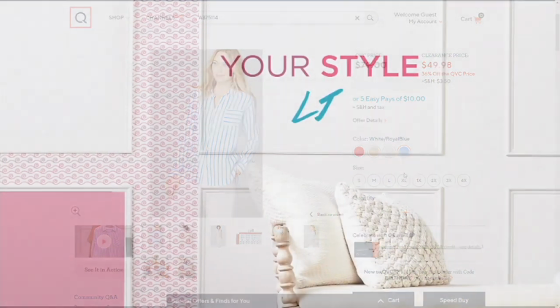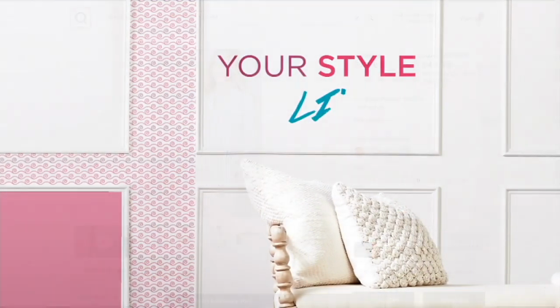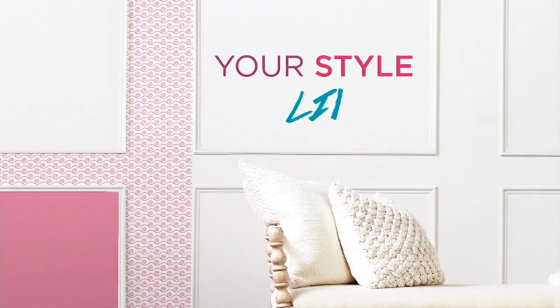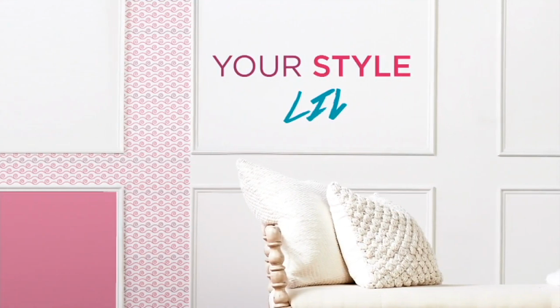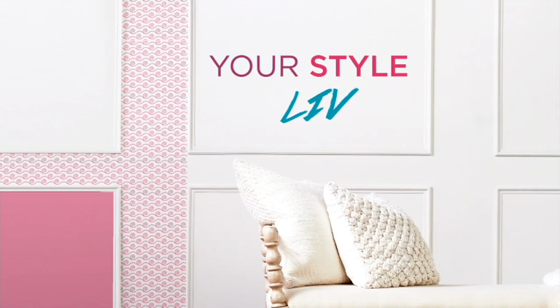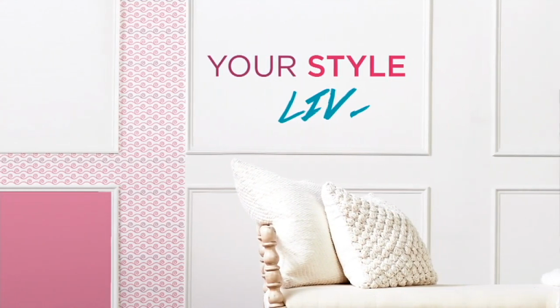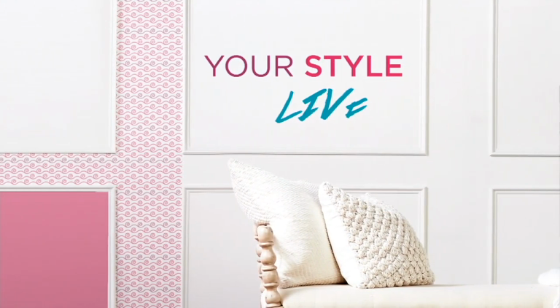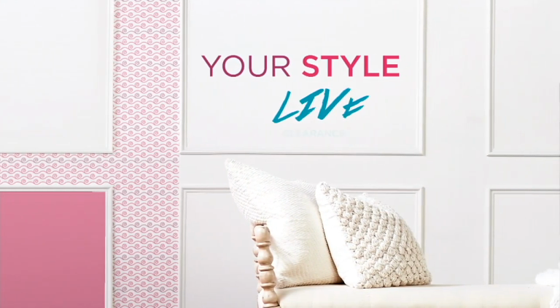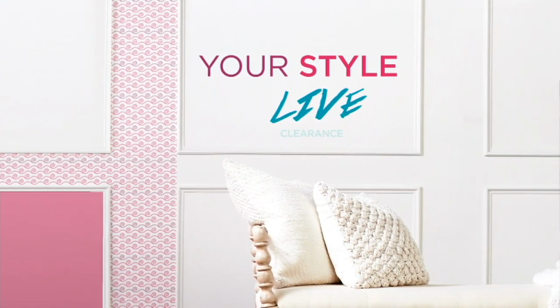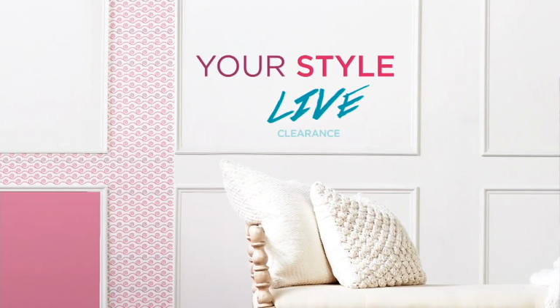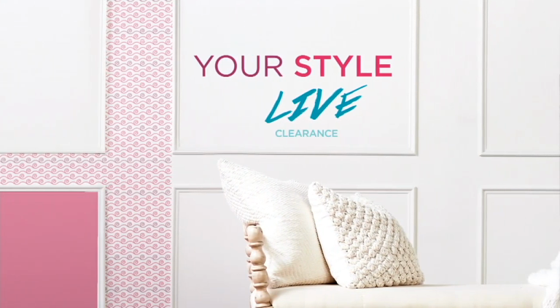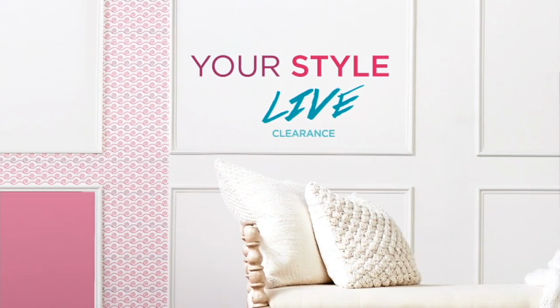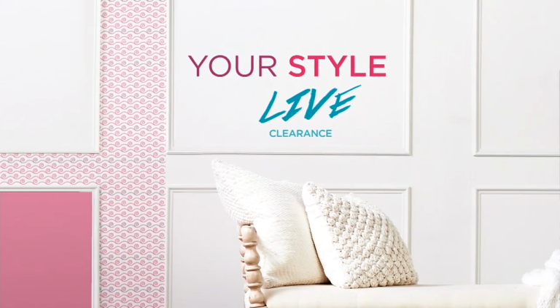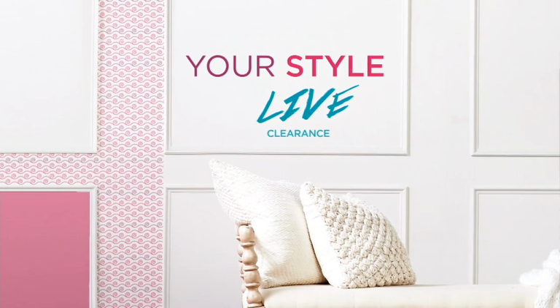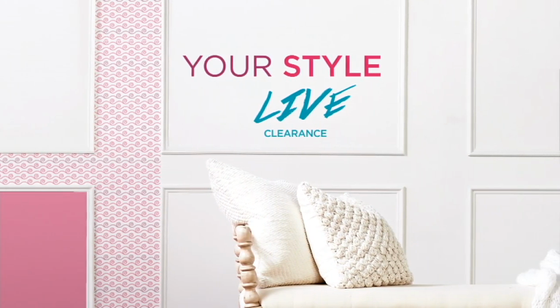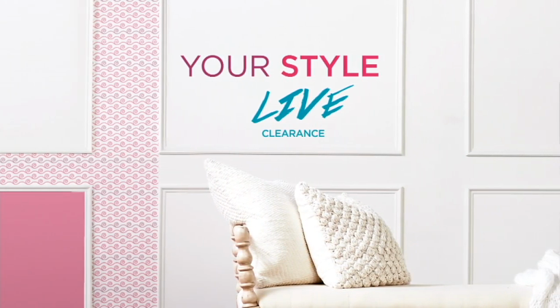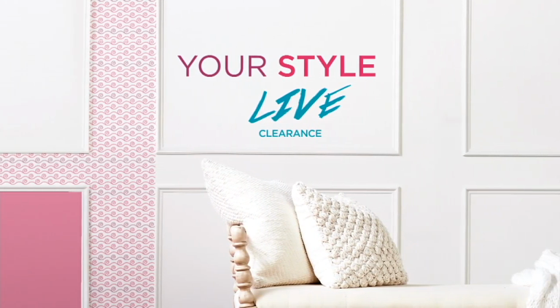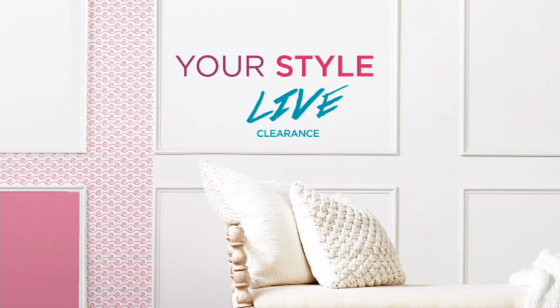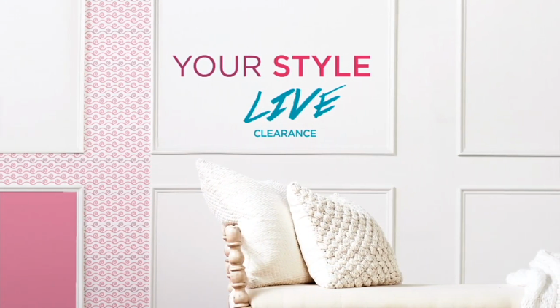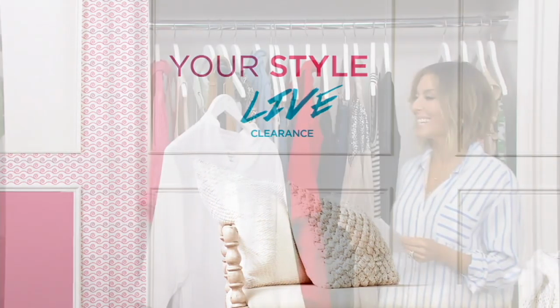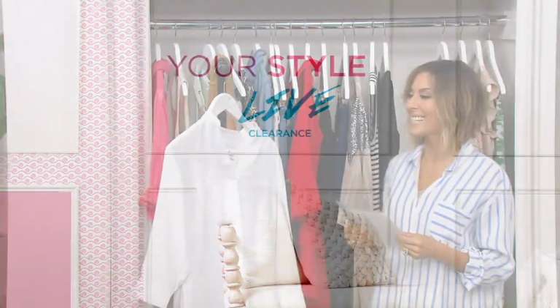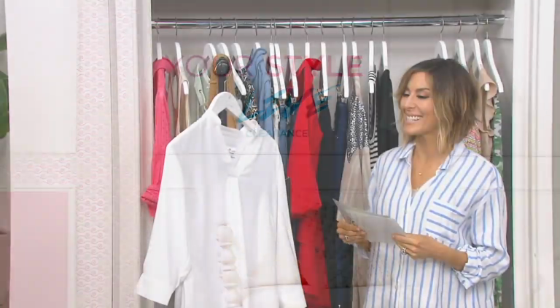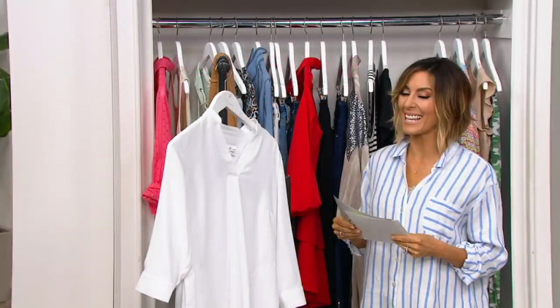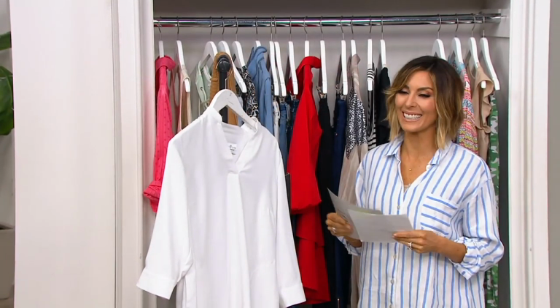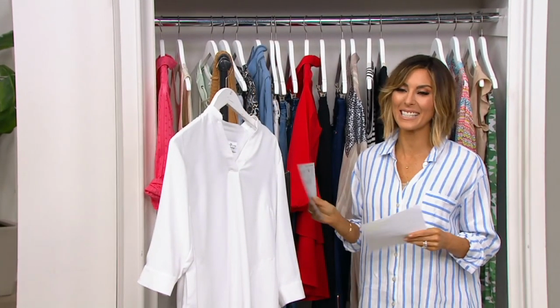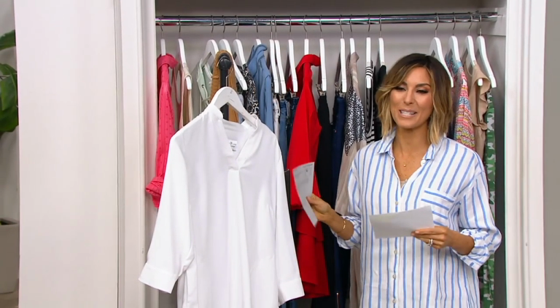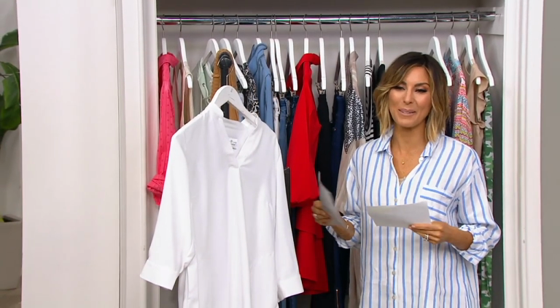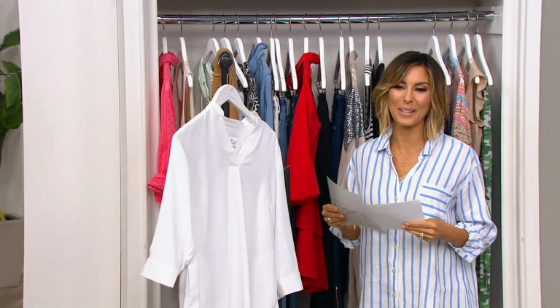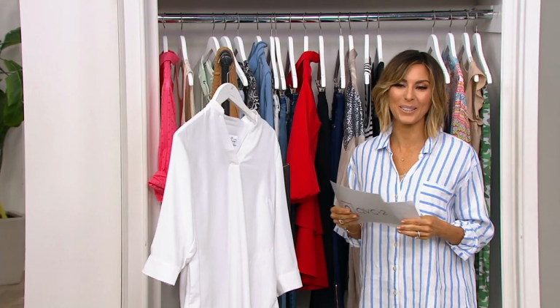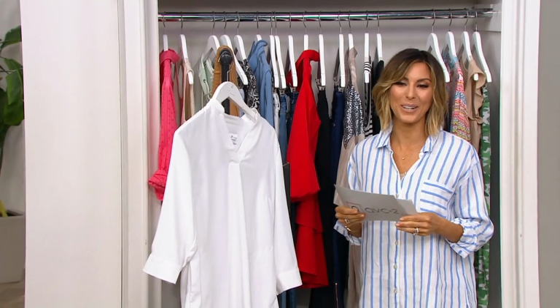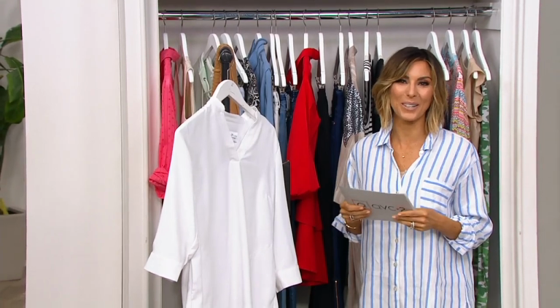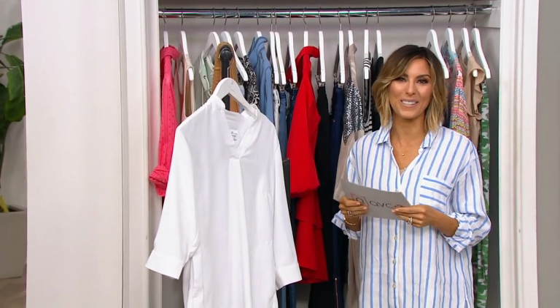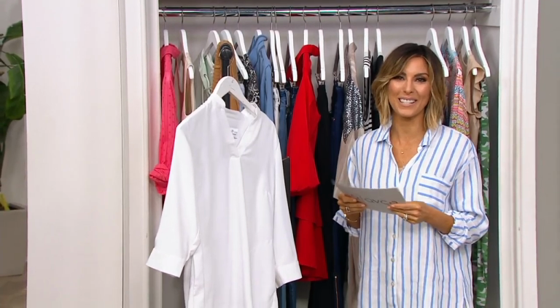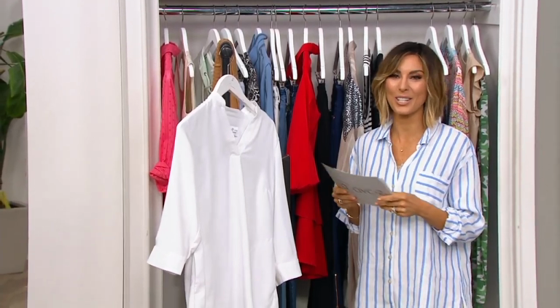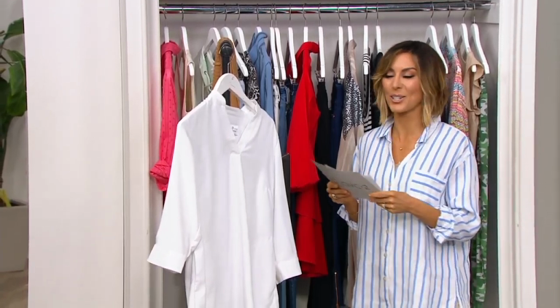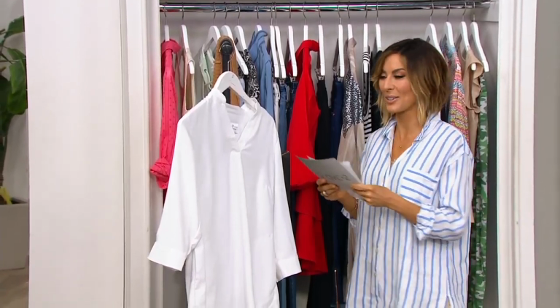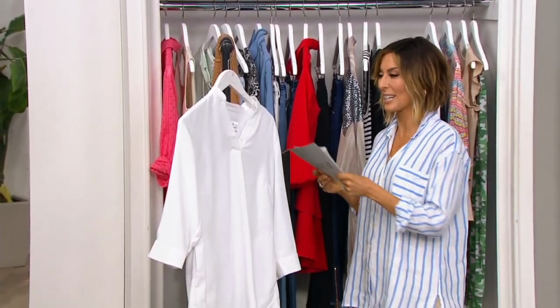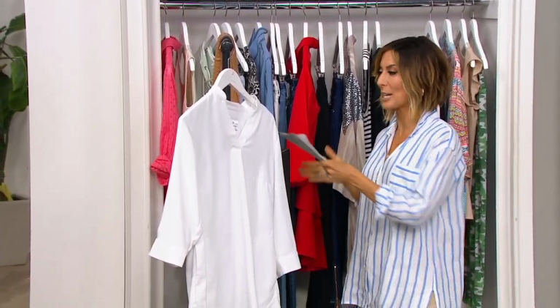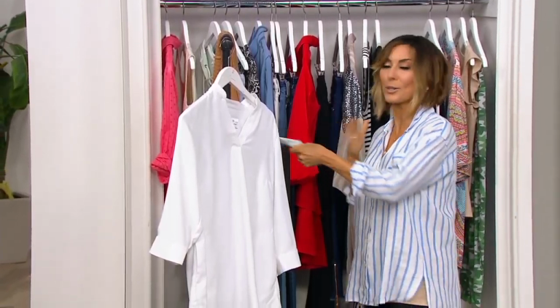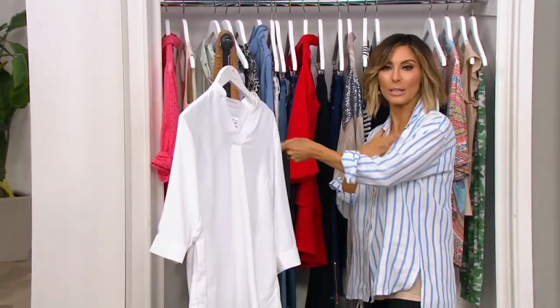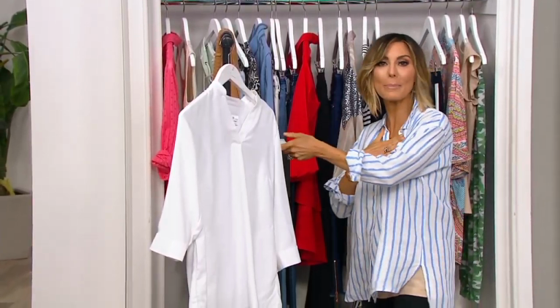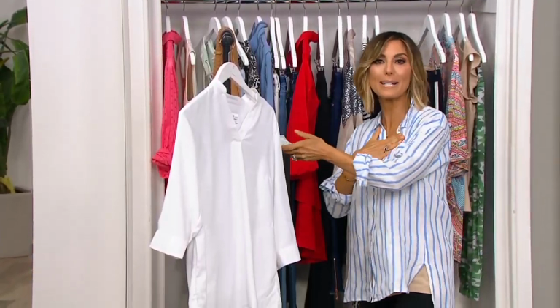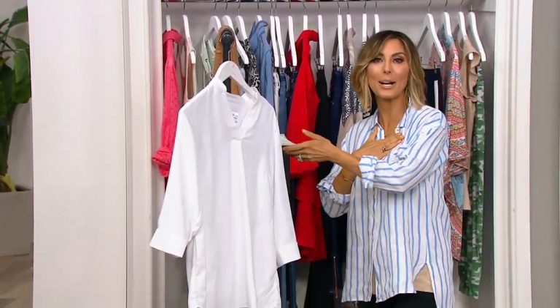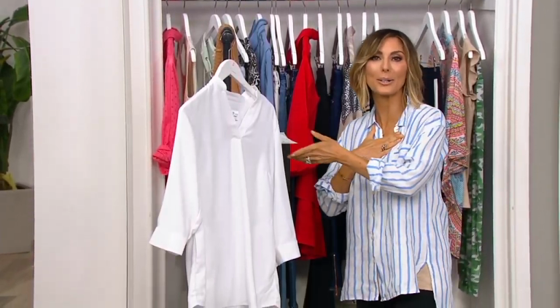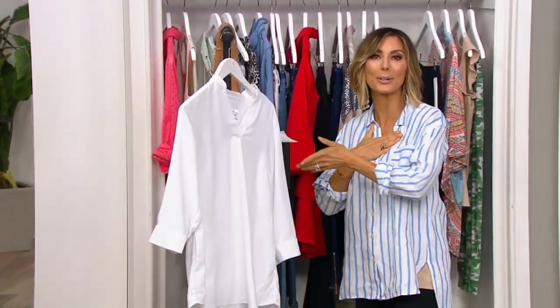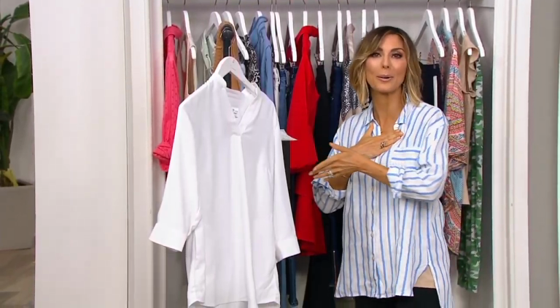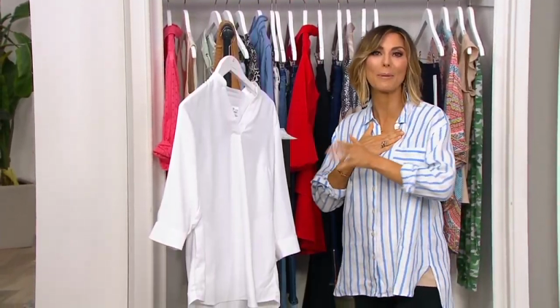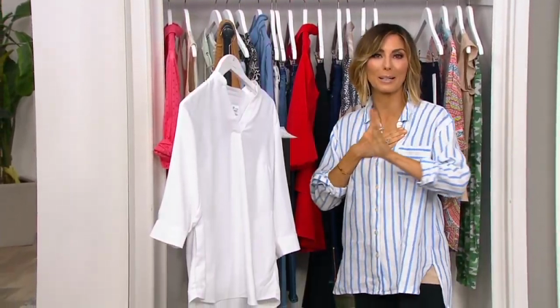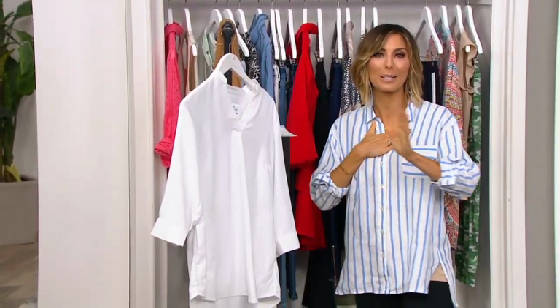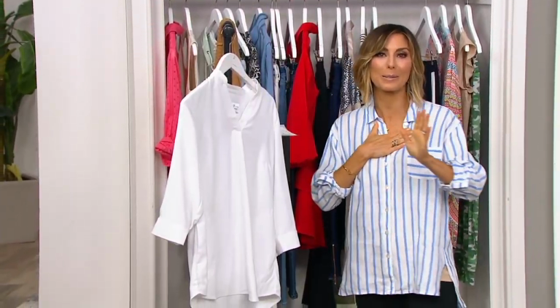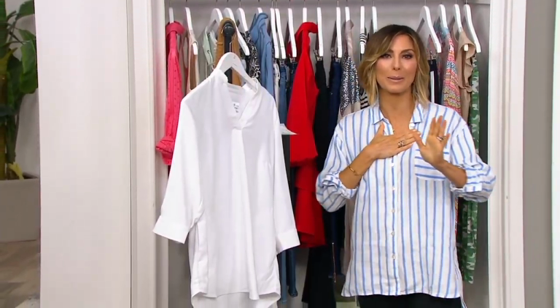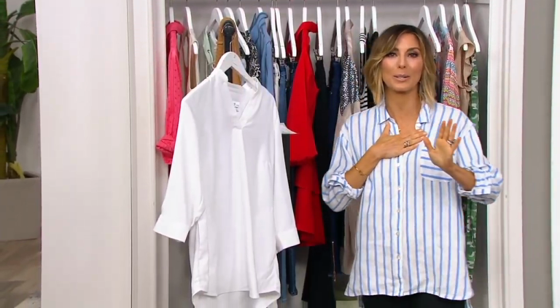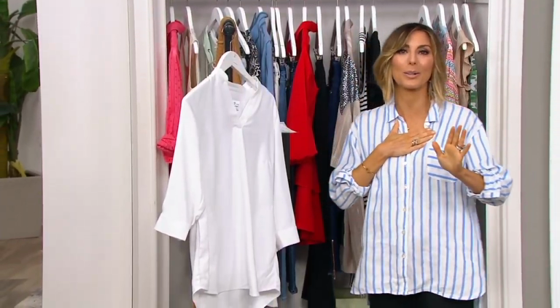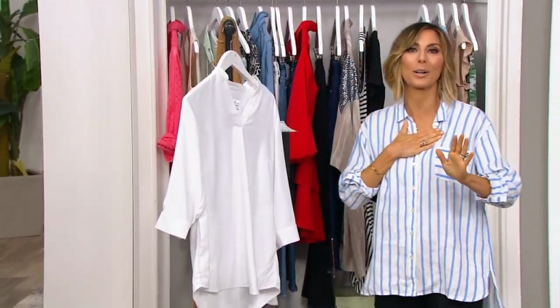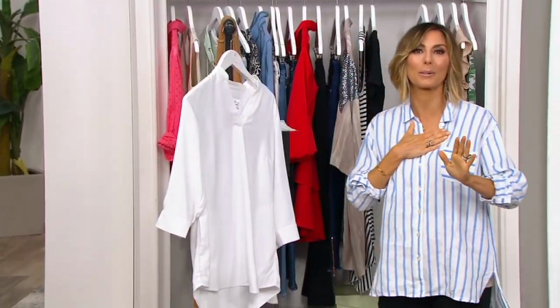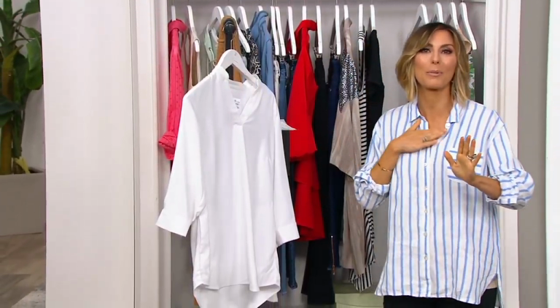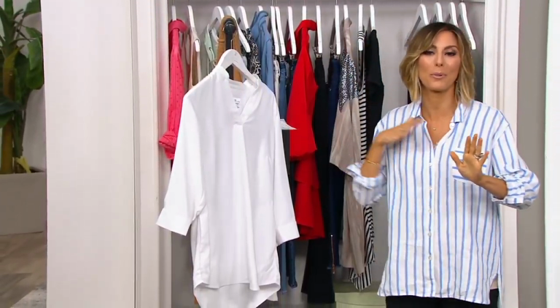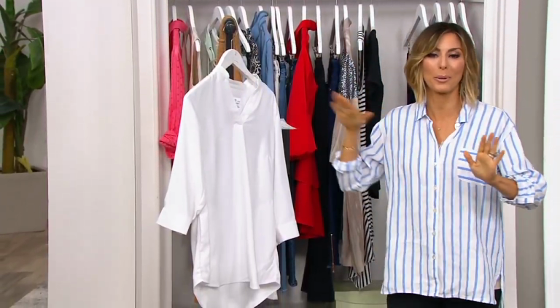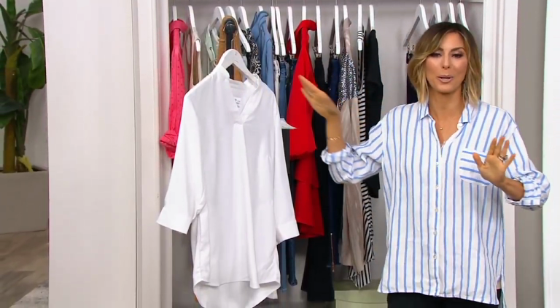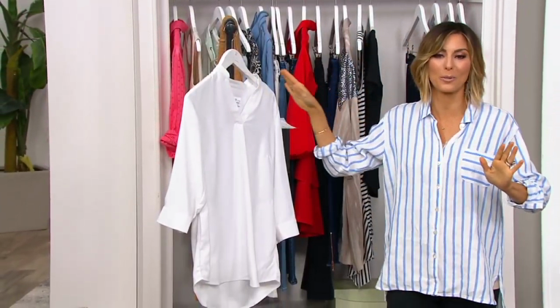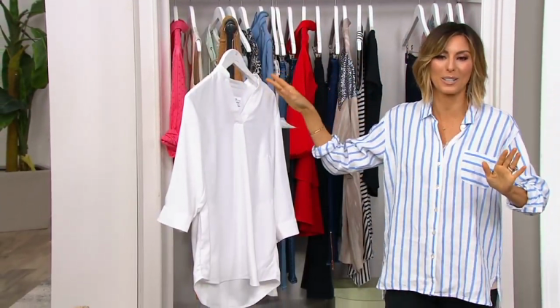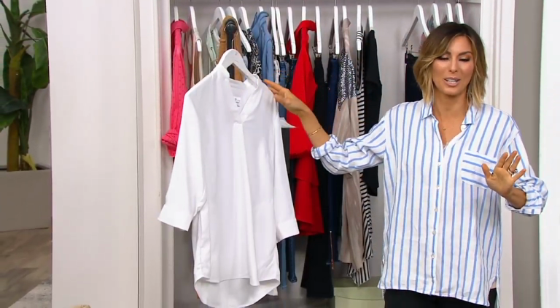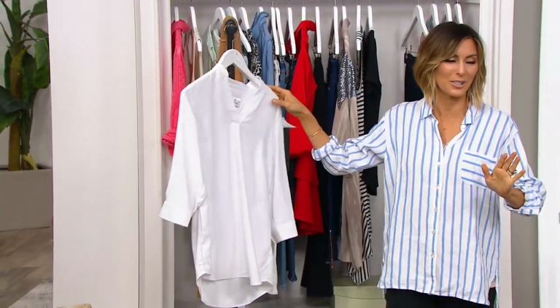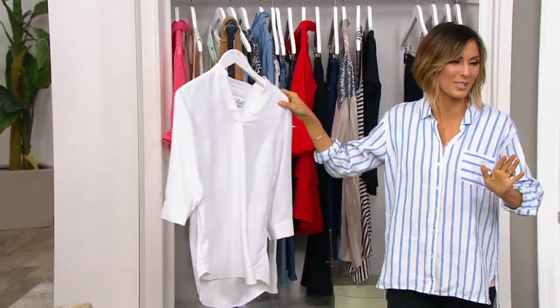Earlier, Erin was laughing when I teased that Elizabeth and Clark was in the show tonight. Let me tell you about Elizabeth and Clark before we go over colors.